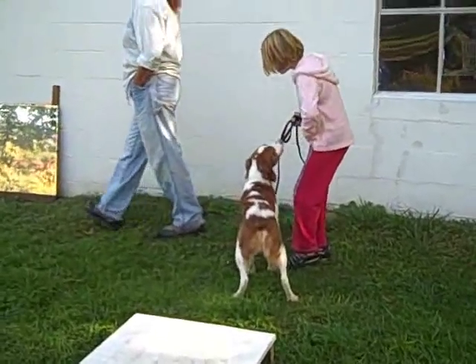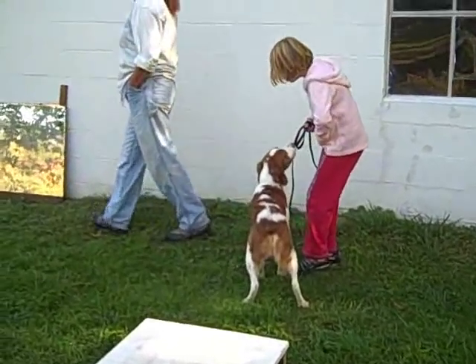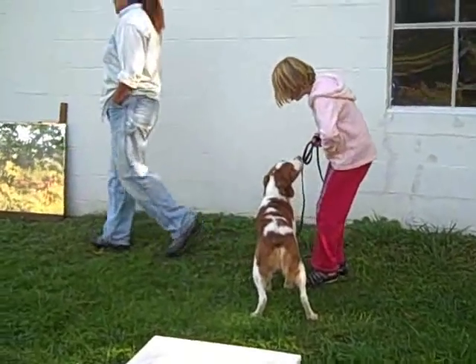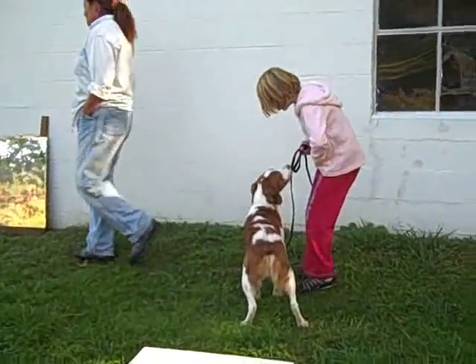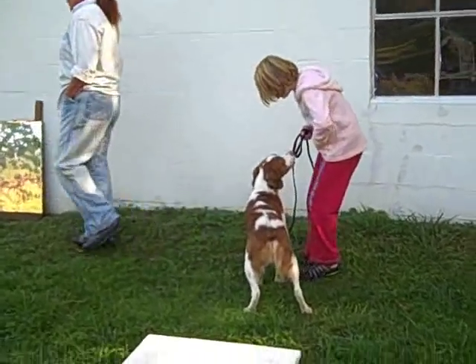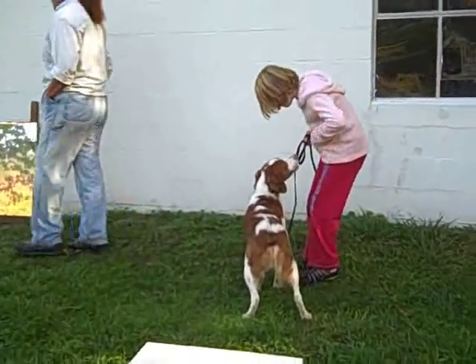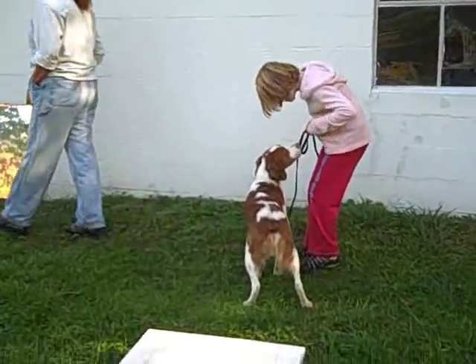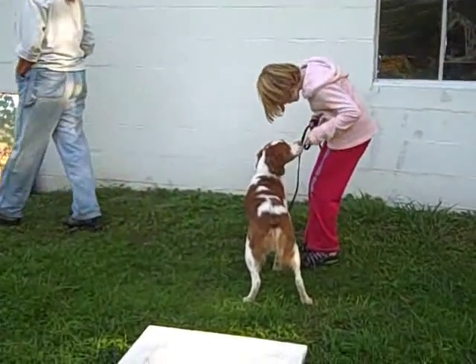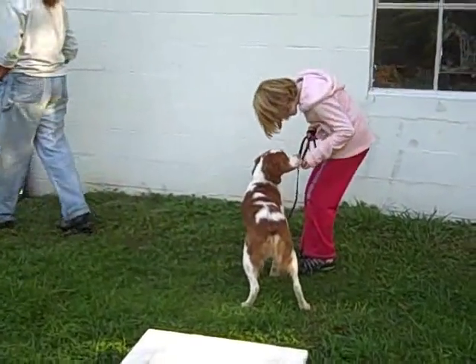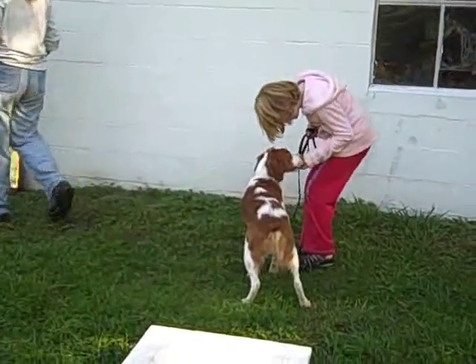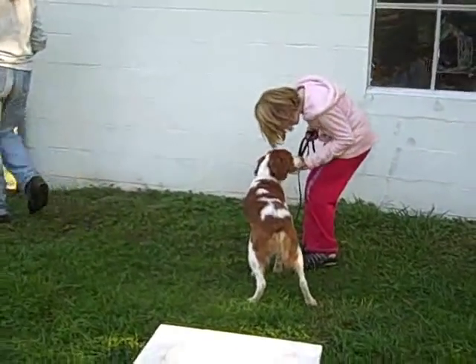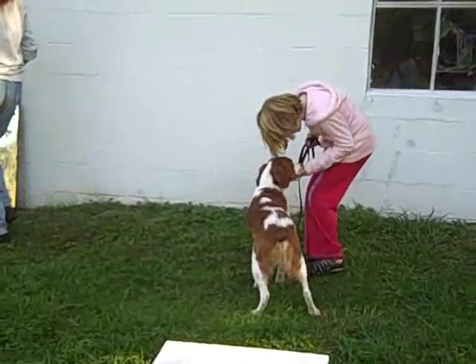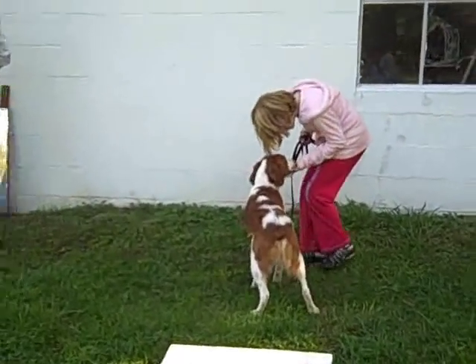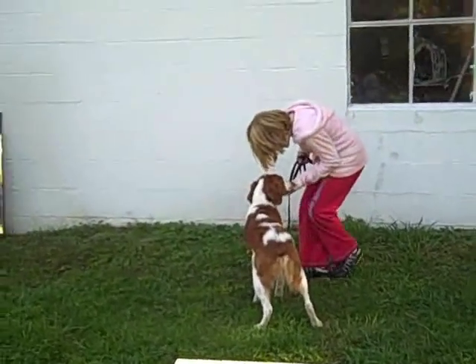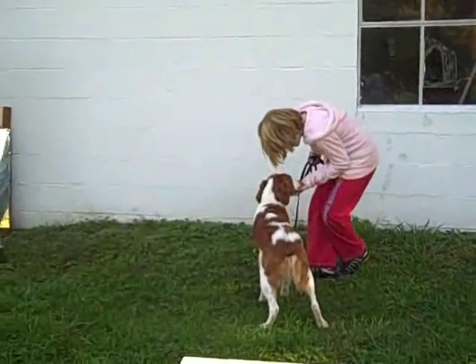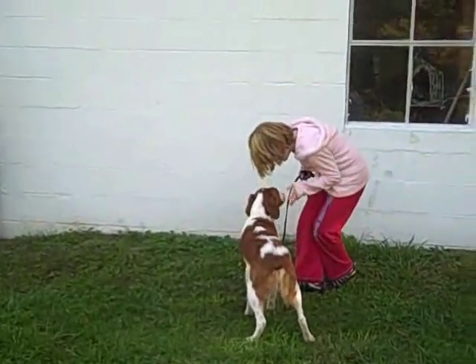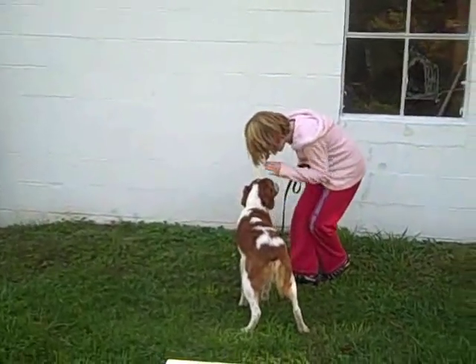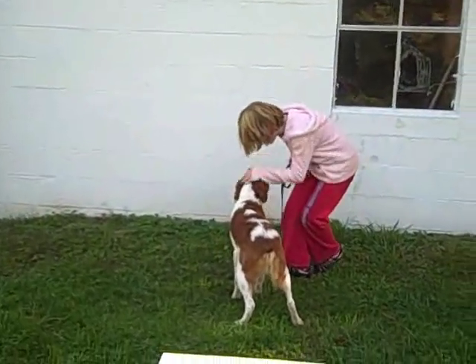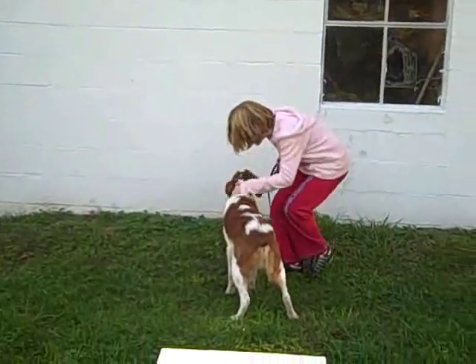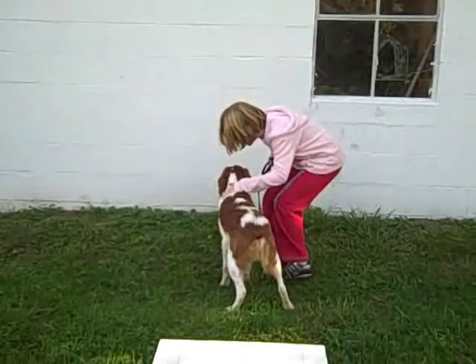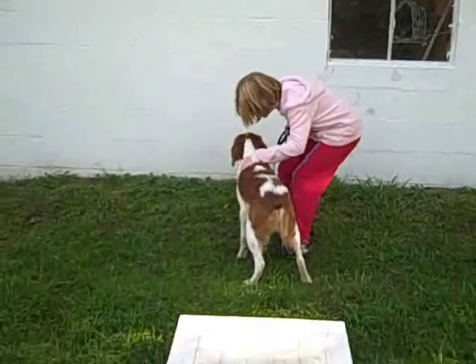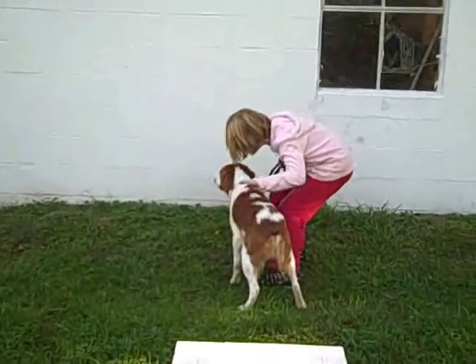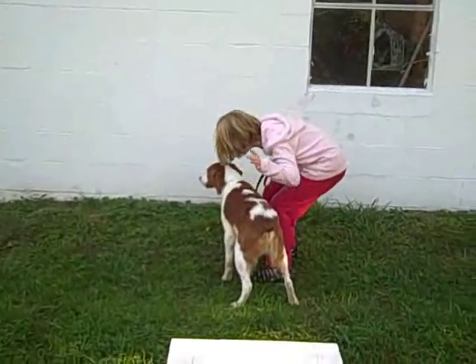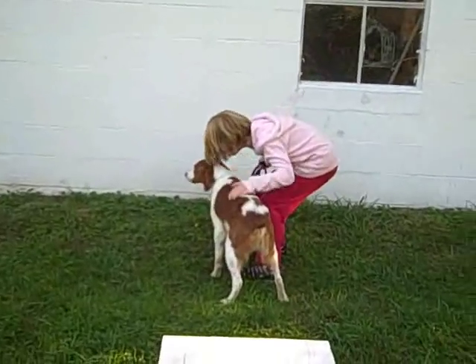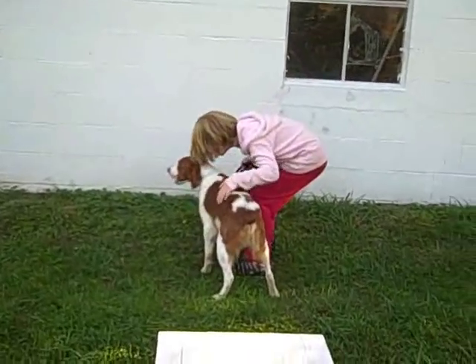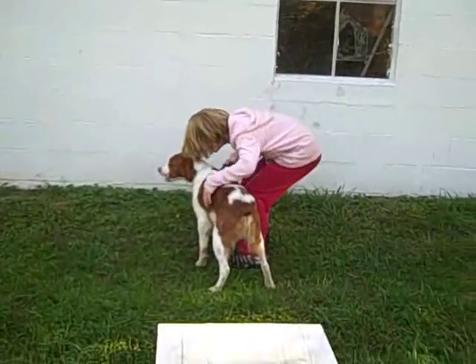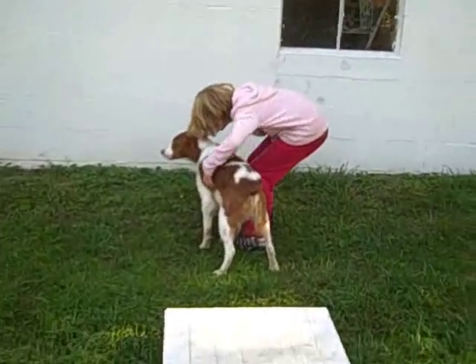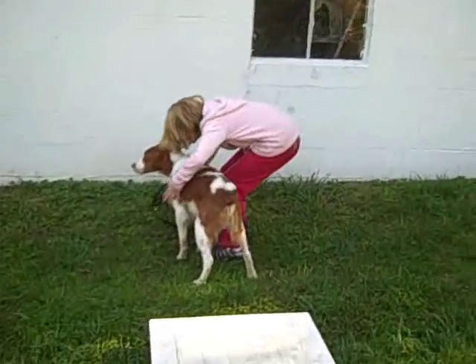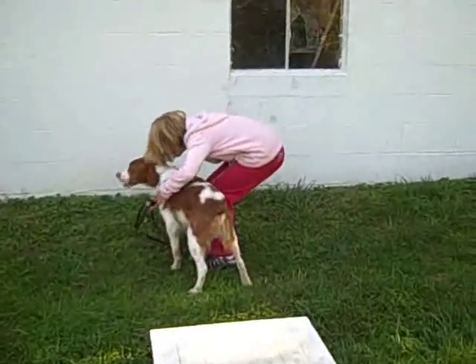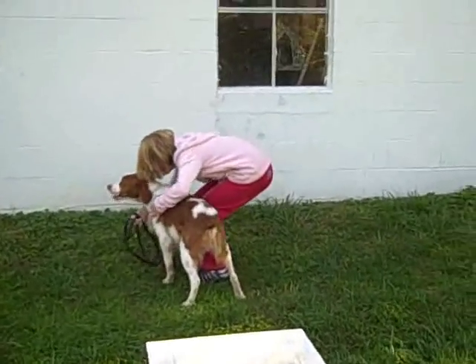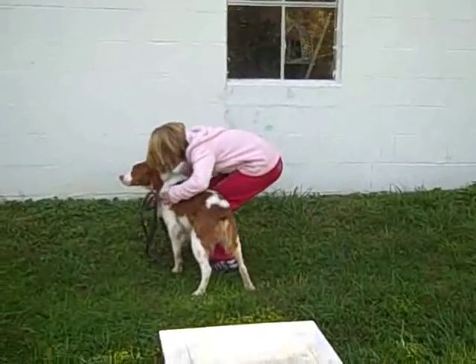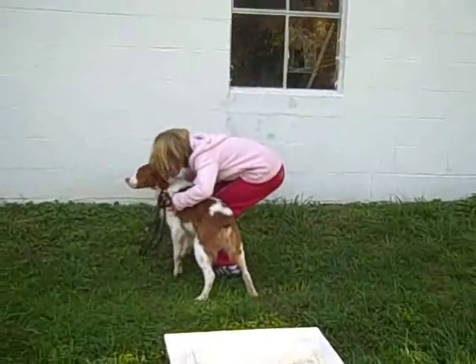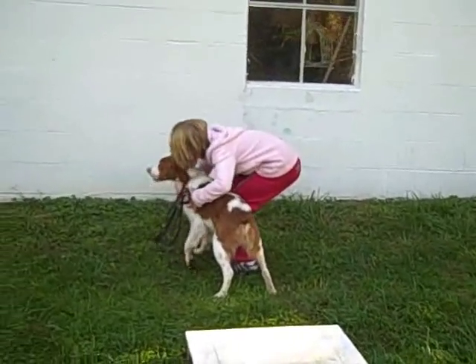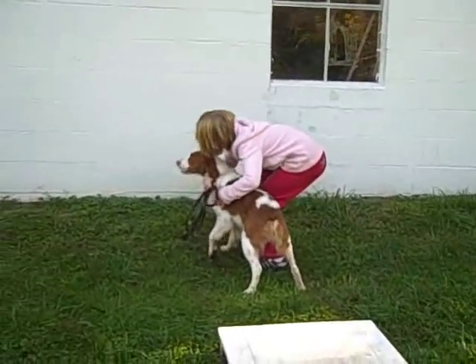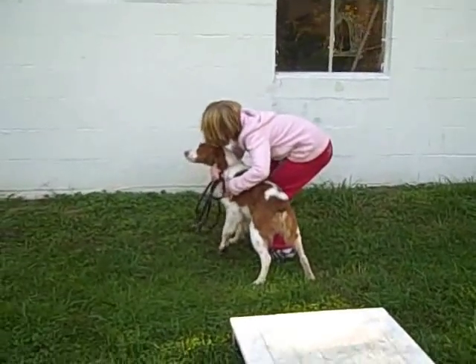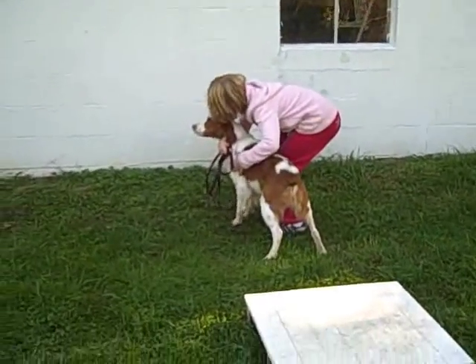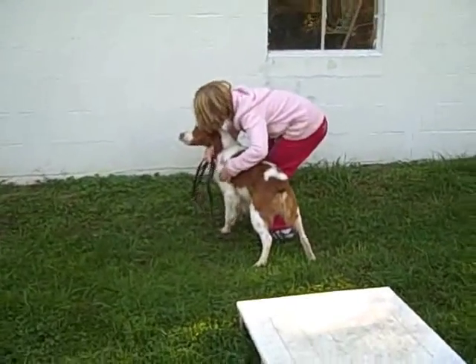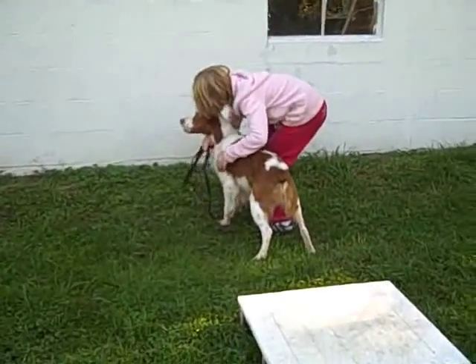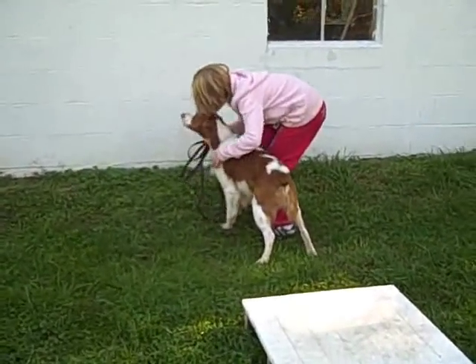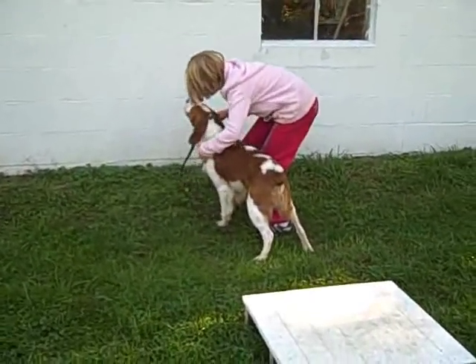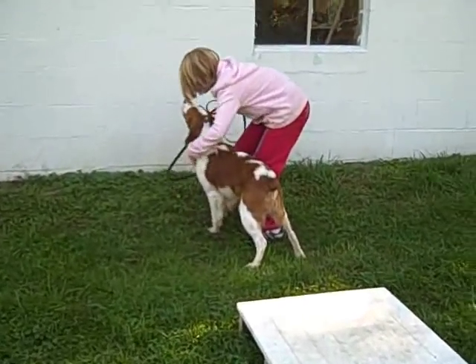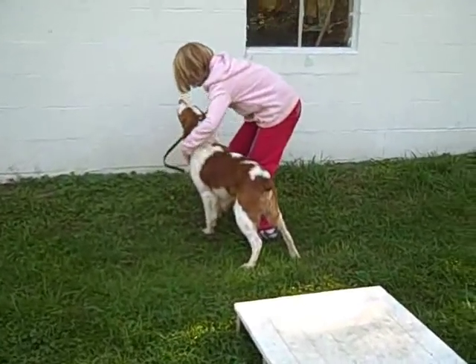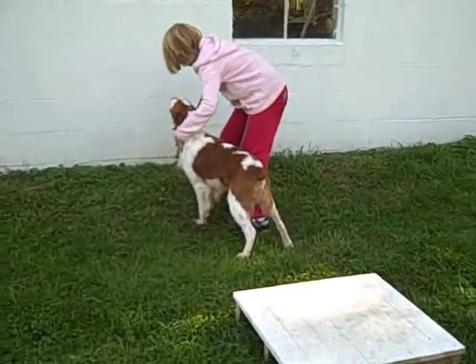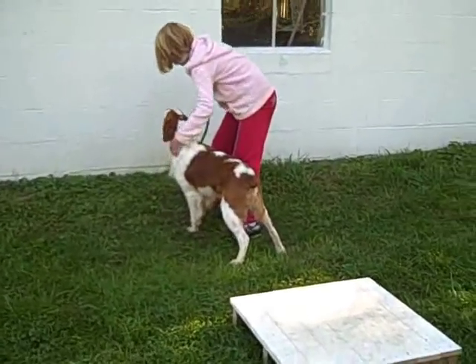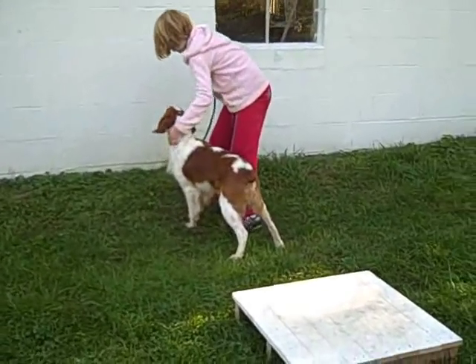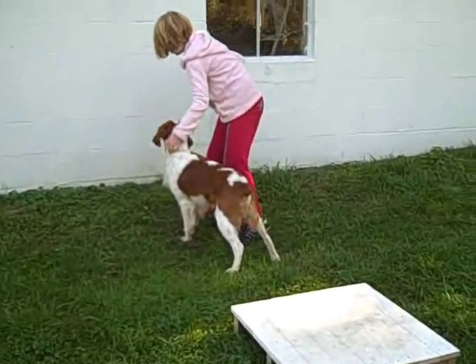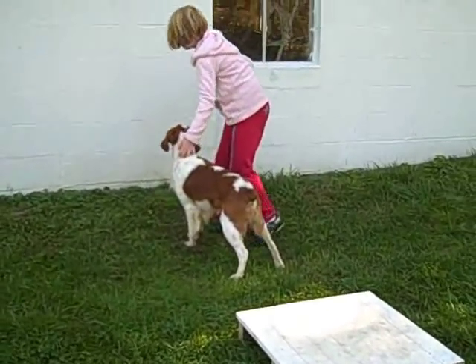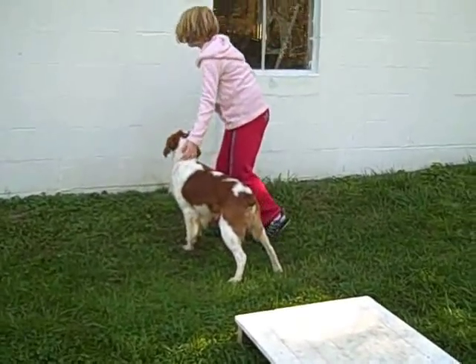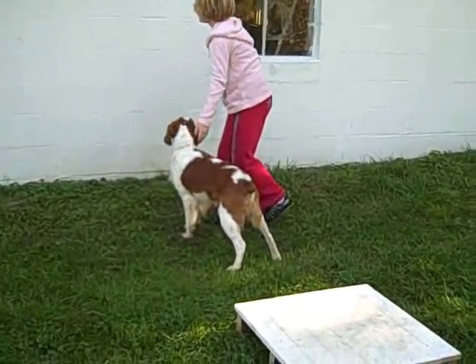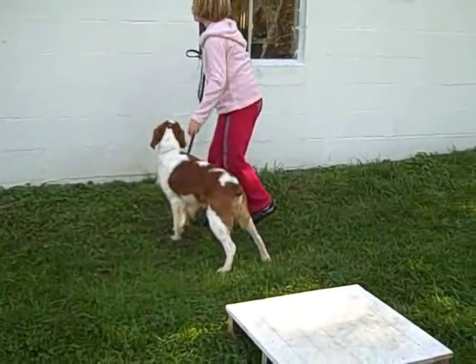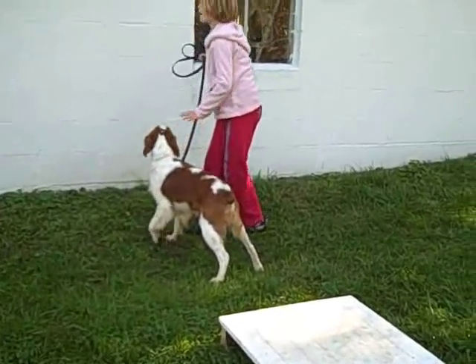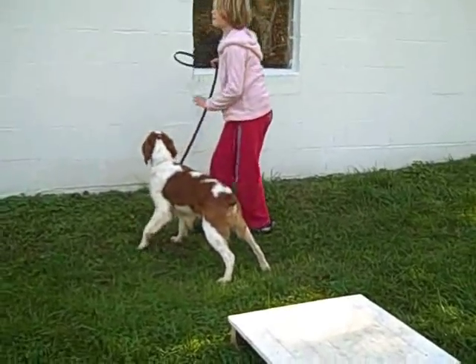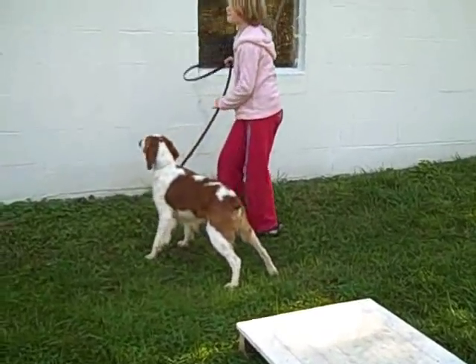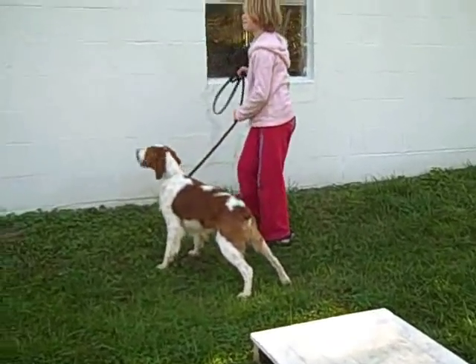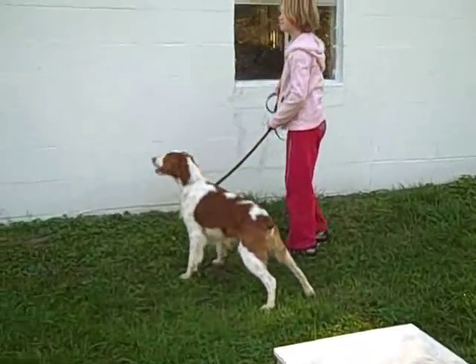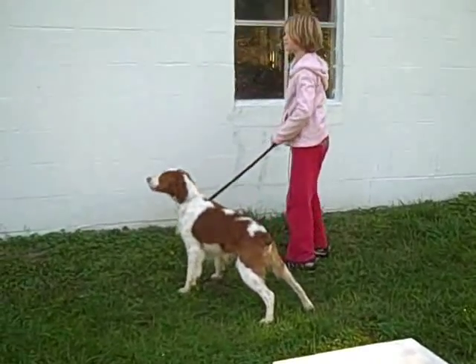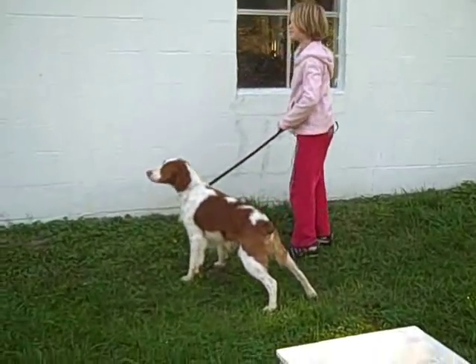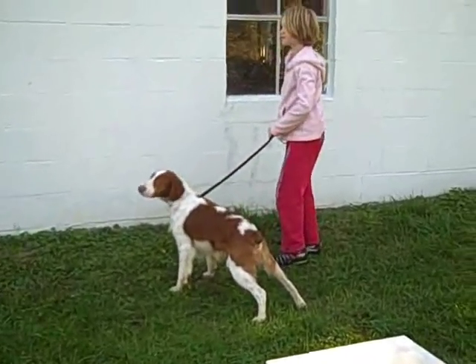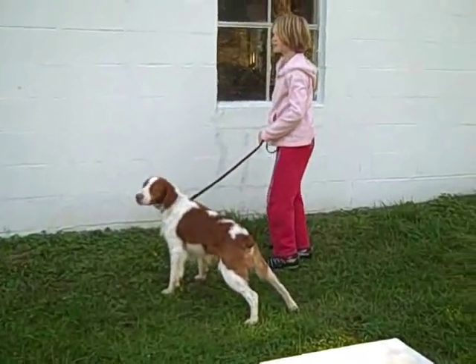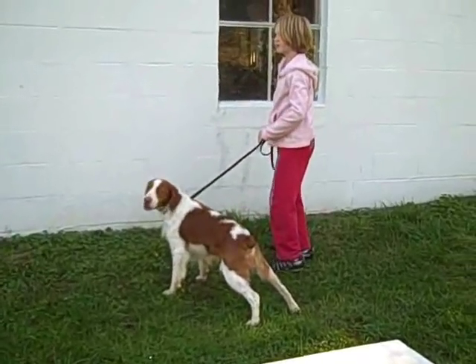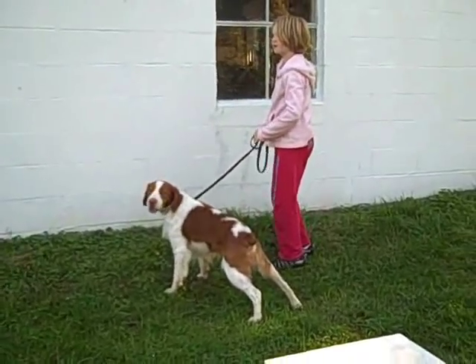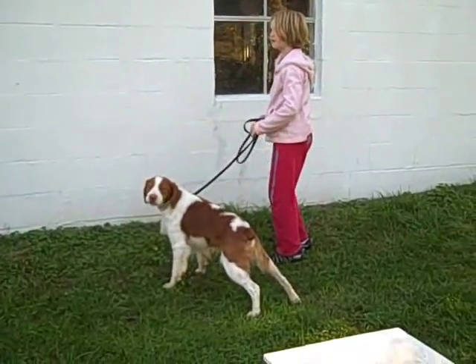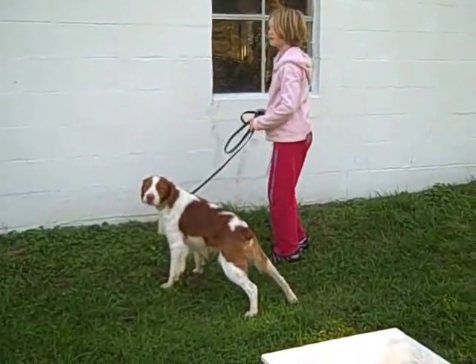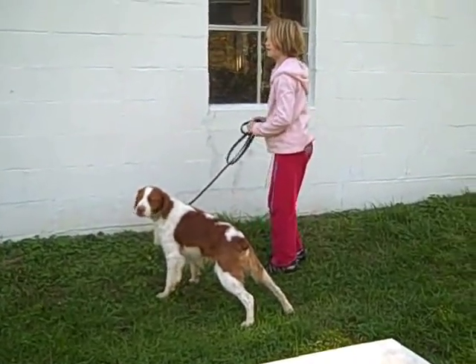Good boy. Look at you. What a beautiful dog. All right, start walking some more.